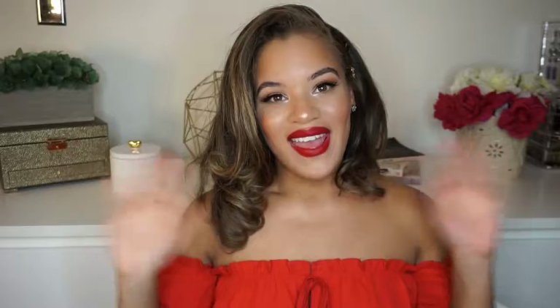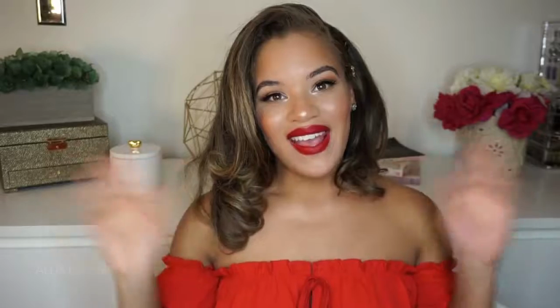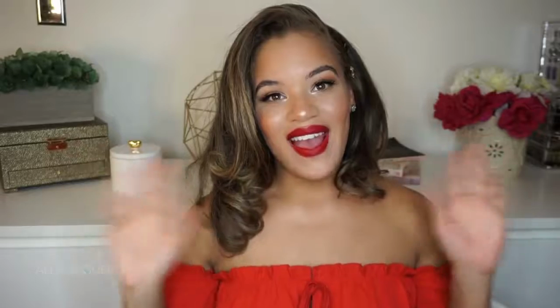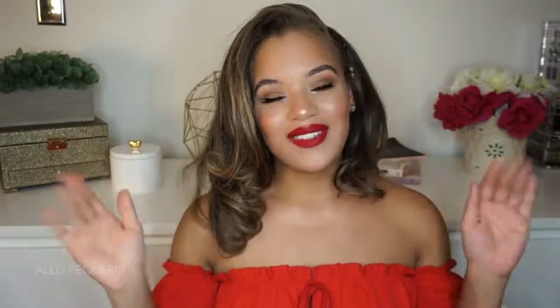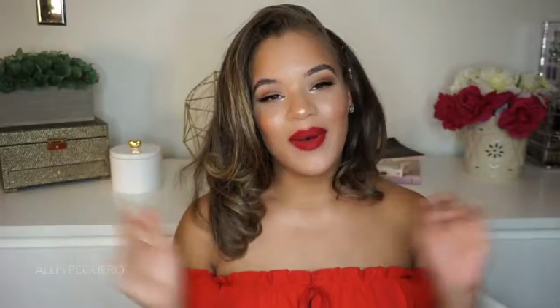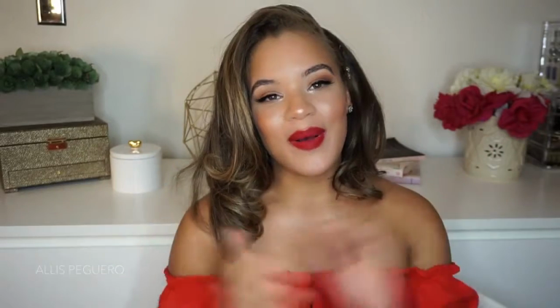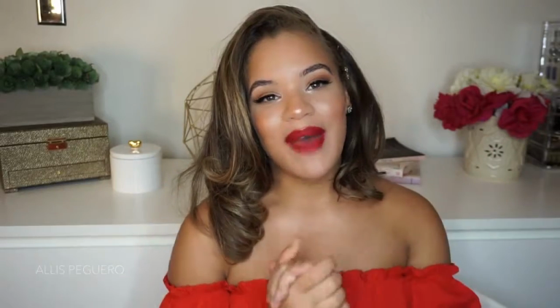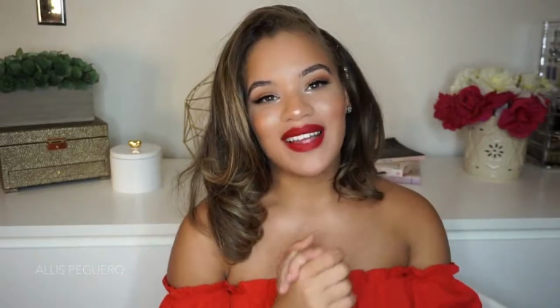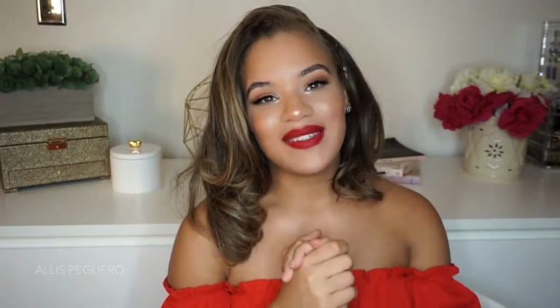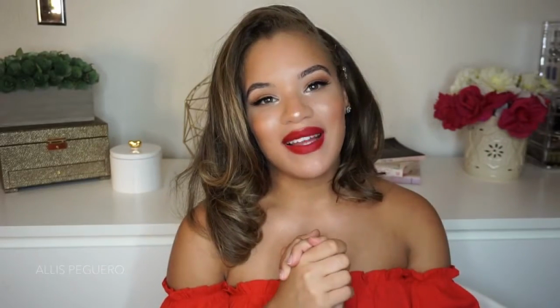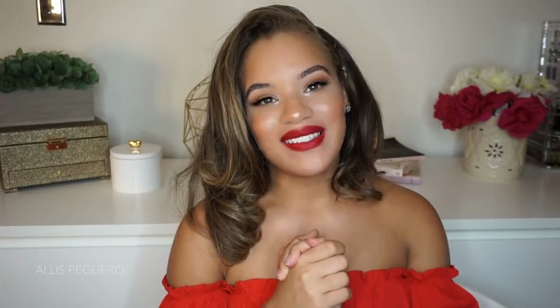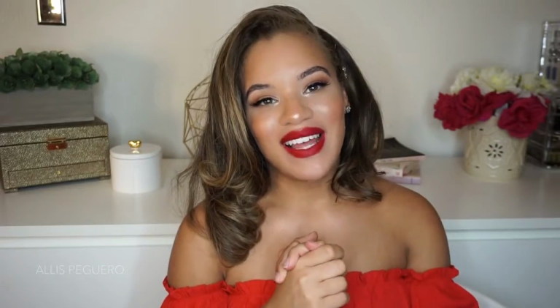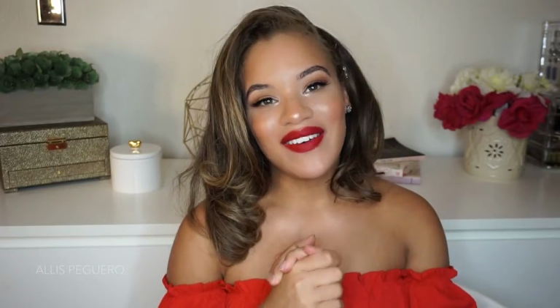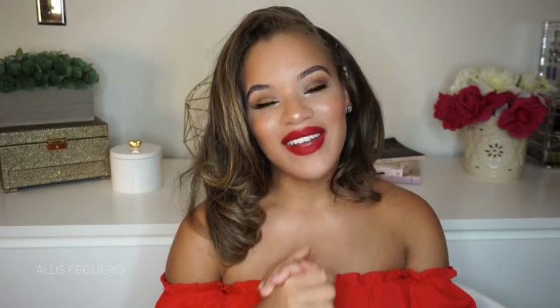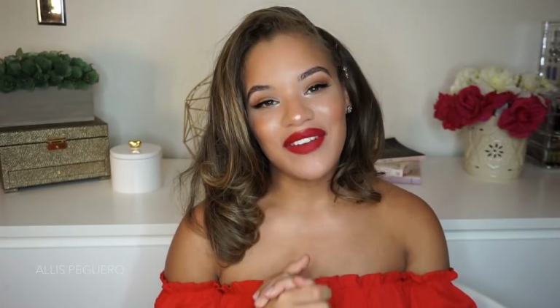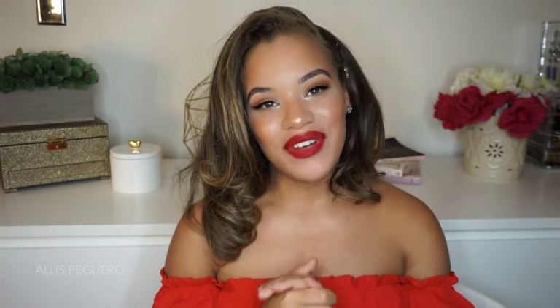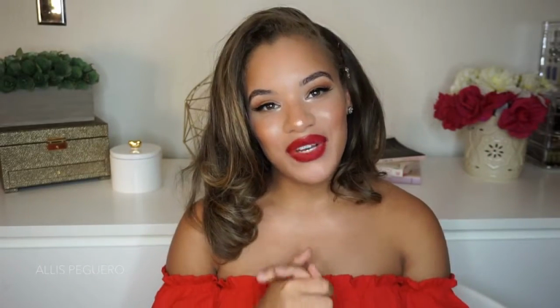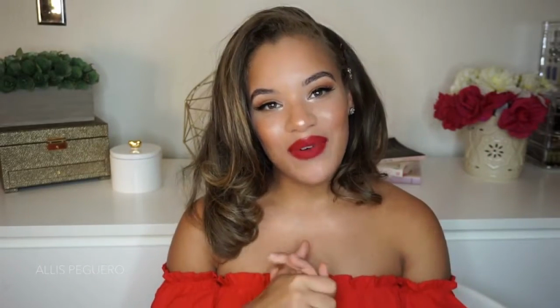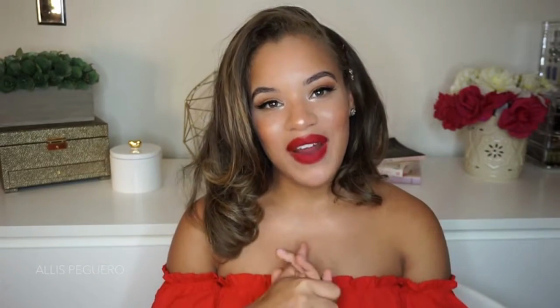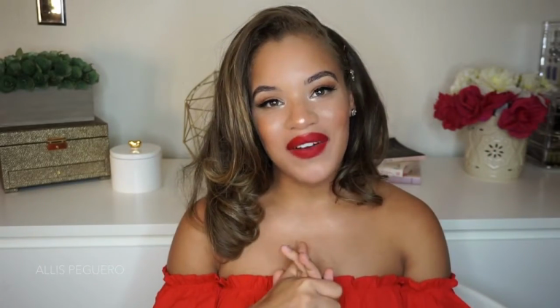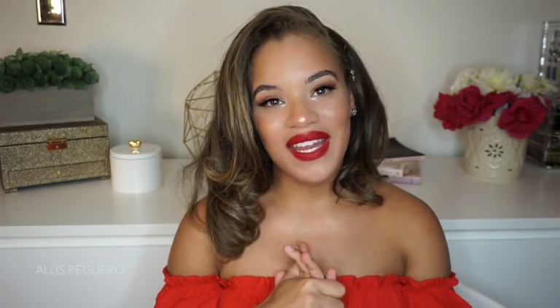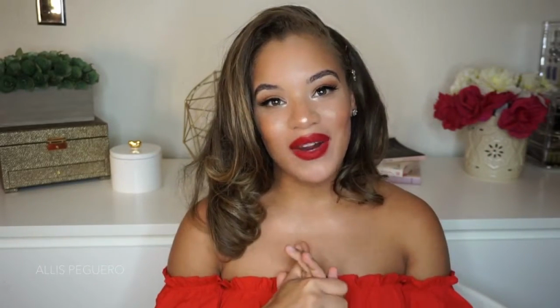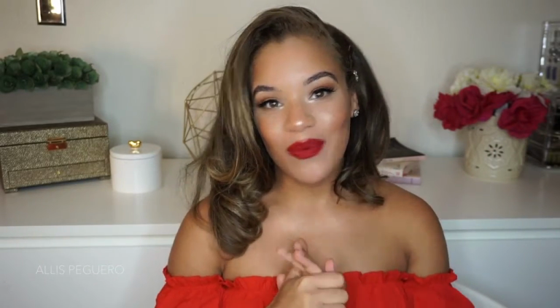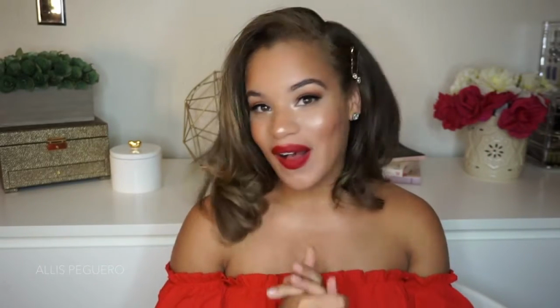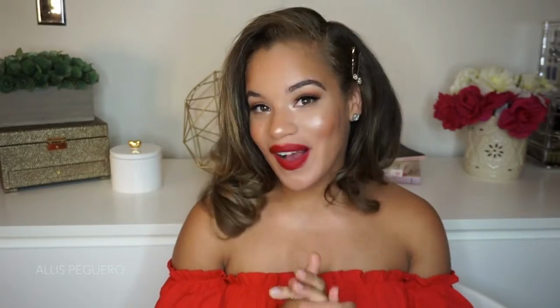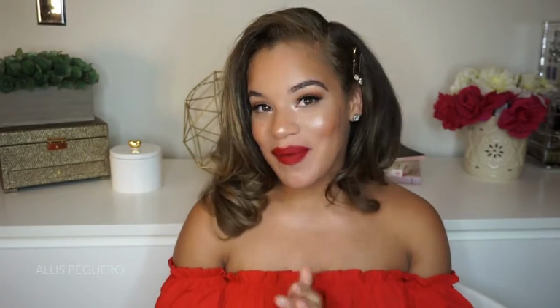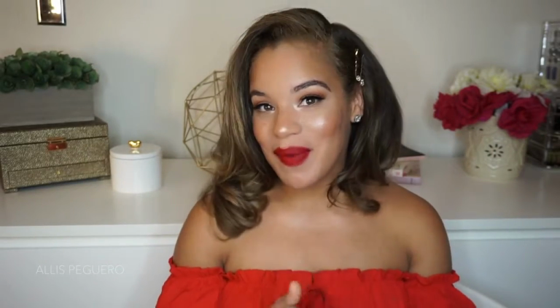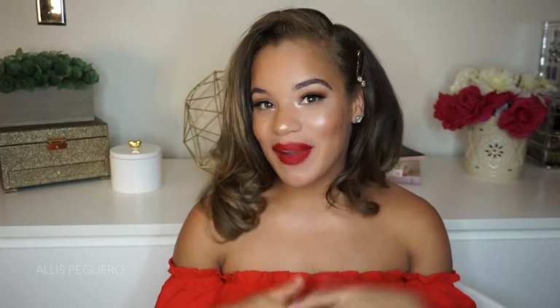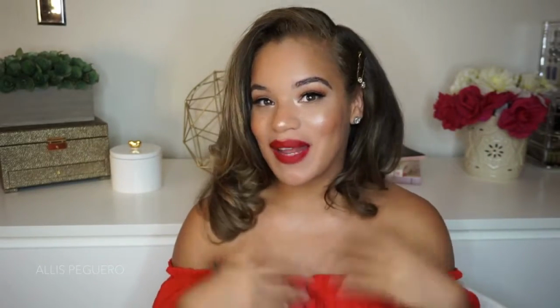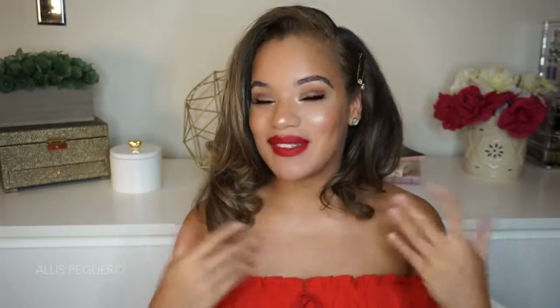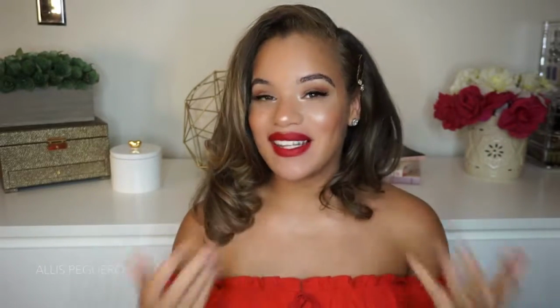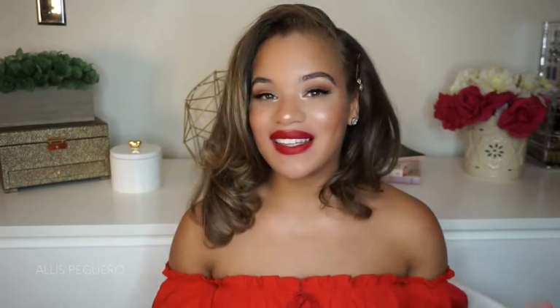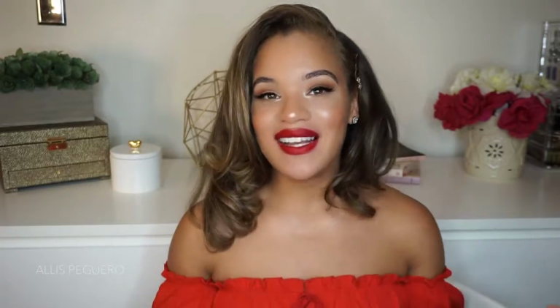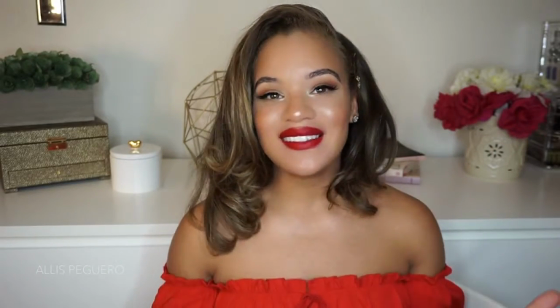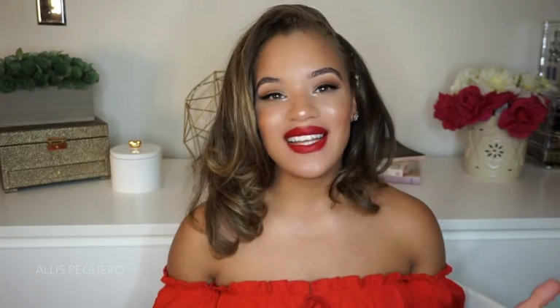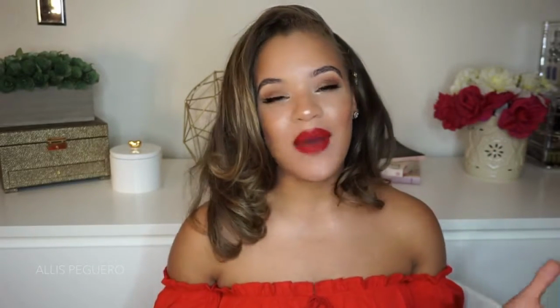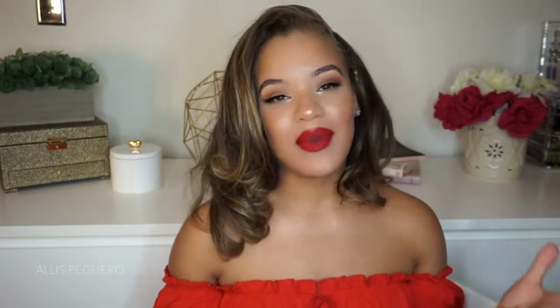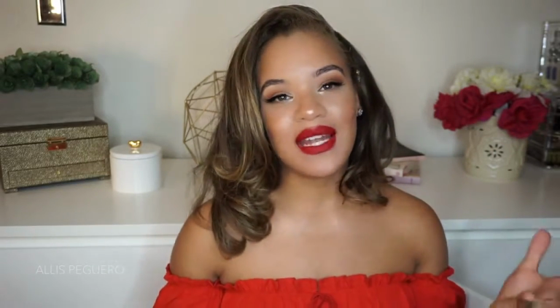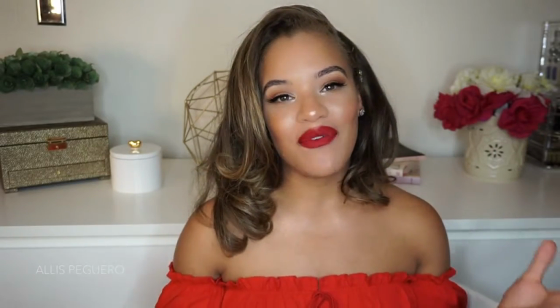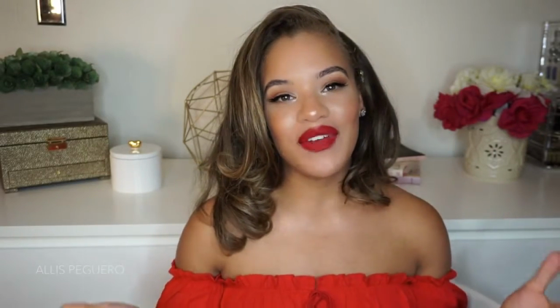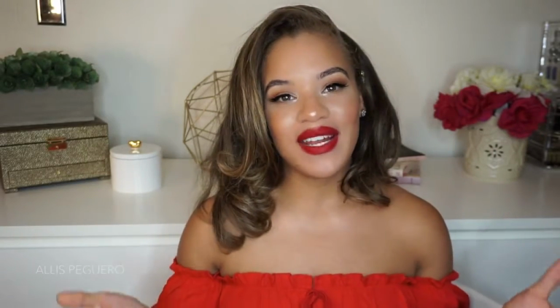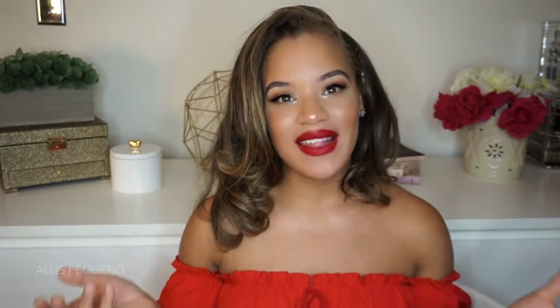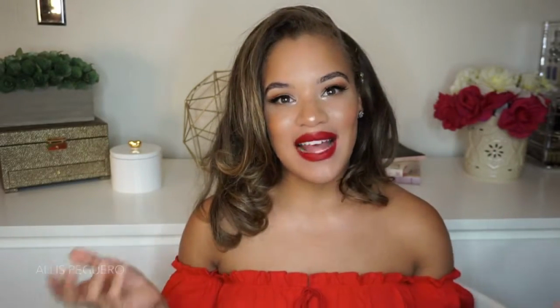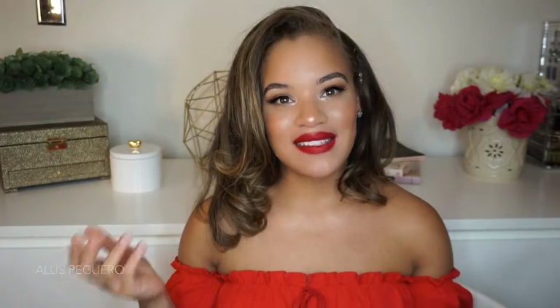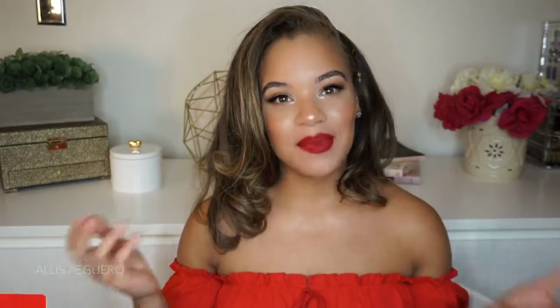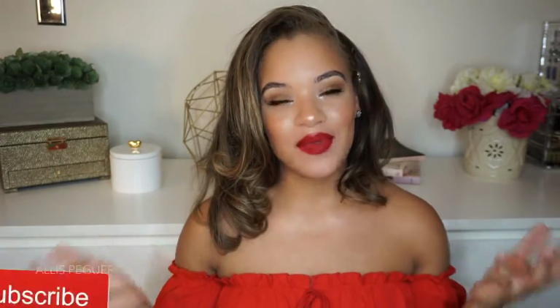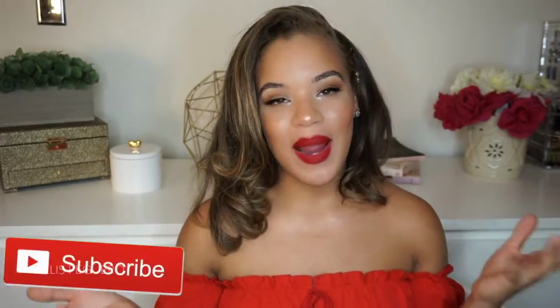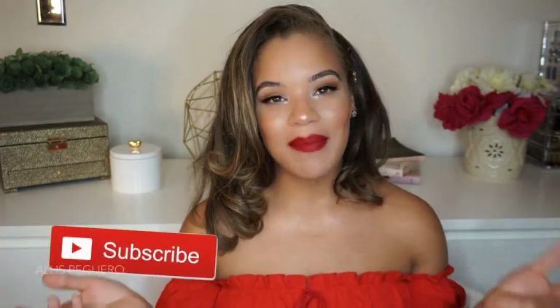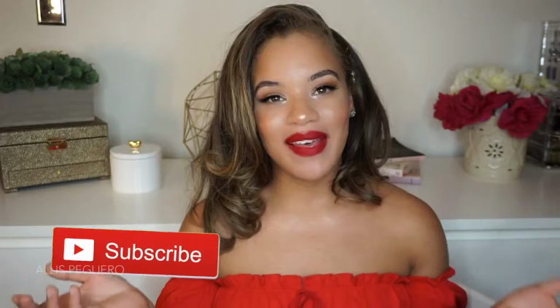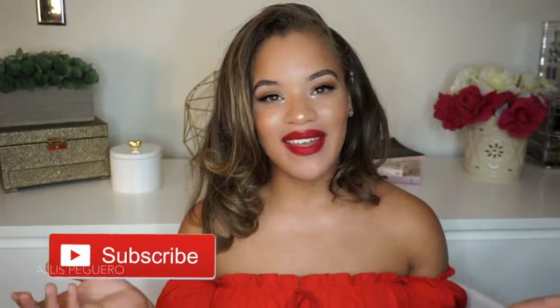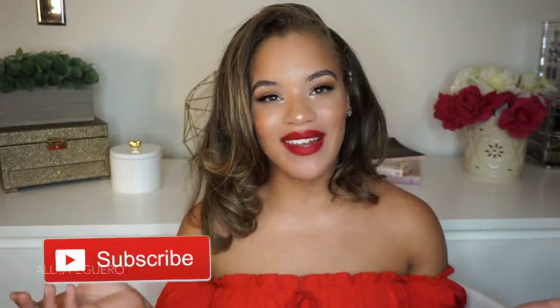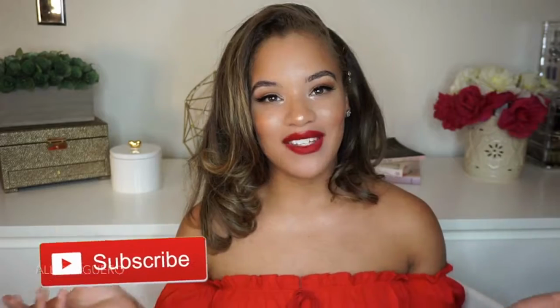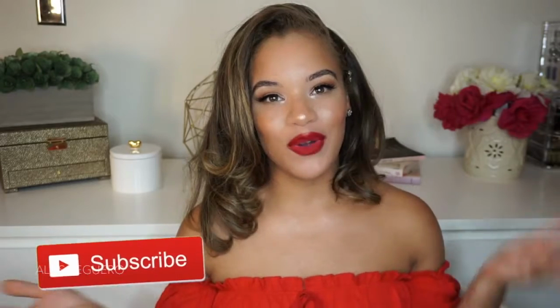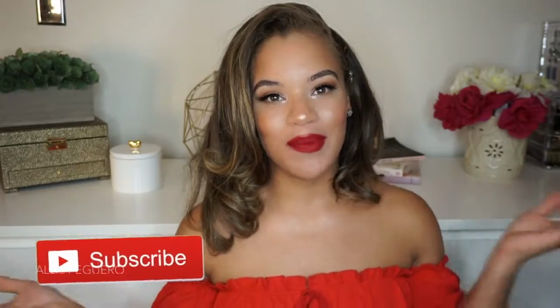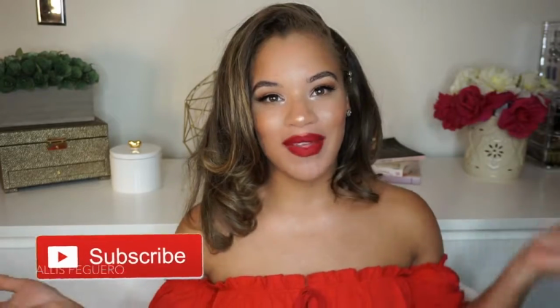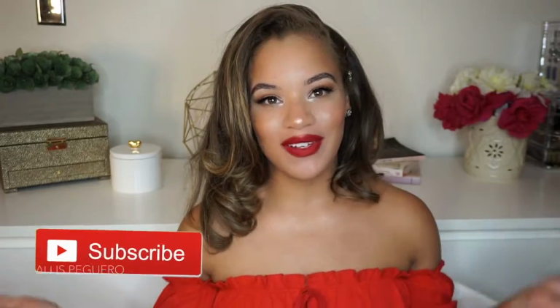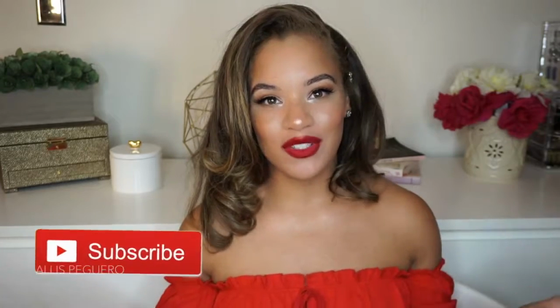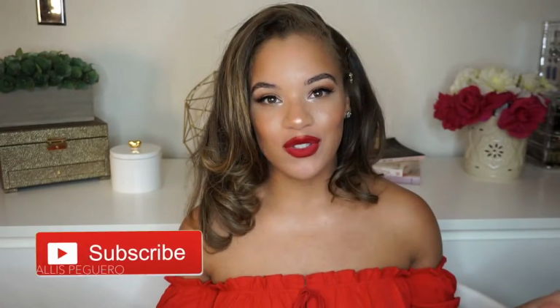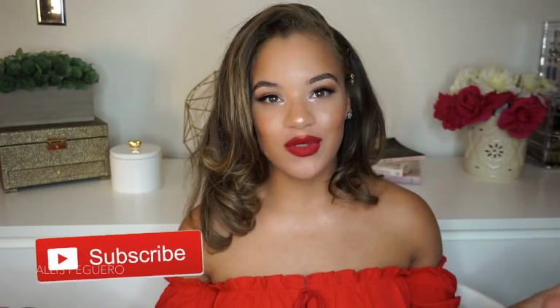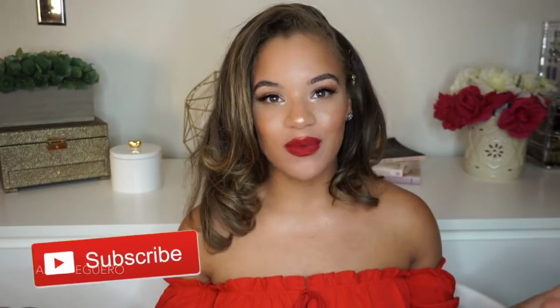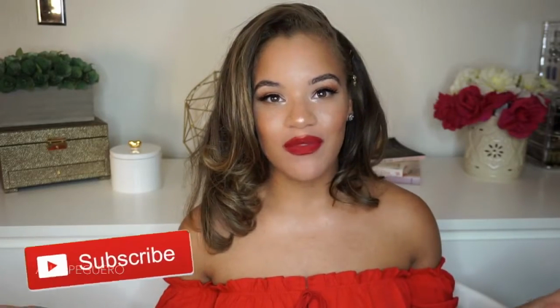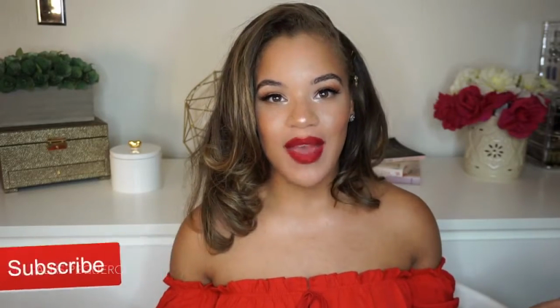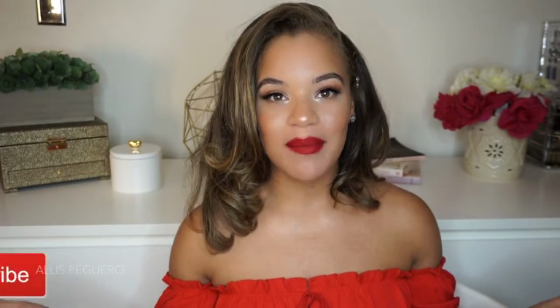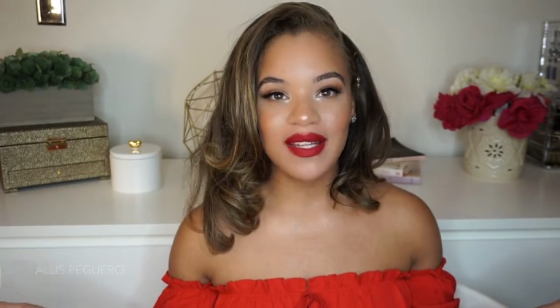Hey guys, welcome back to my channel, and if you're new around here, welcome. My name is Elise, and I would love for you to hit that subscribe button and join my little YouTube family.